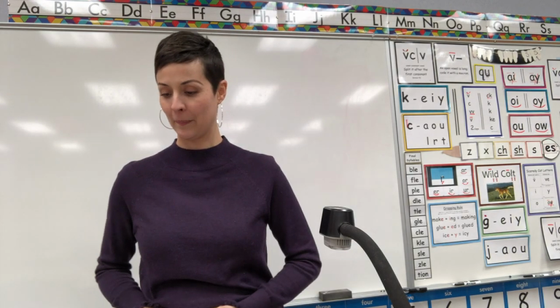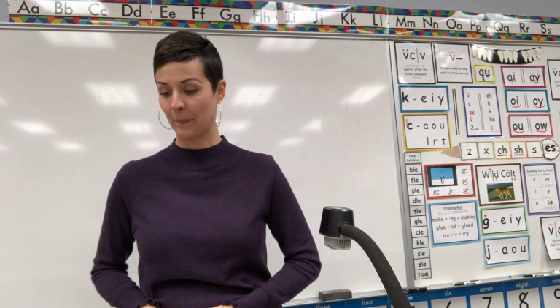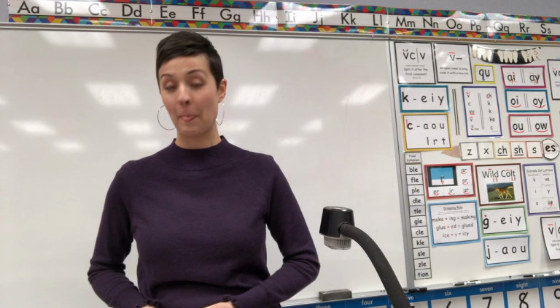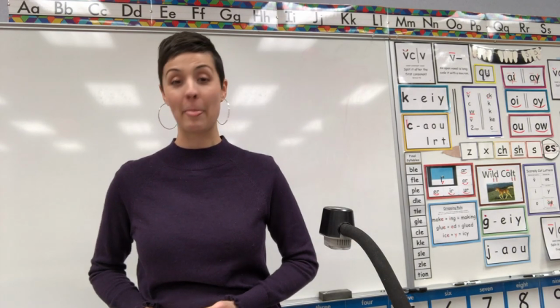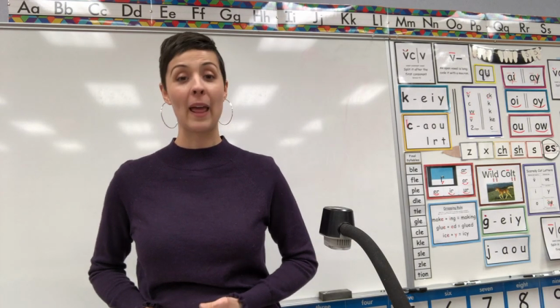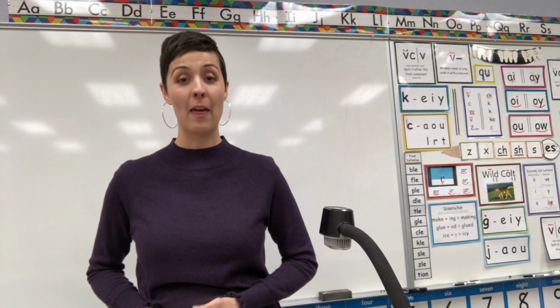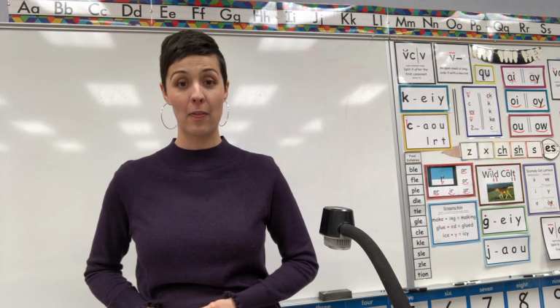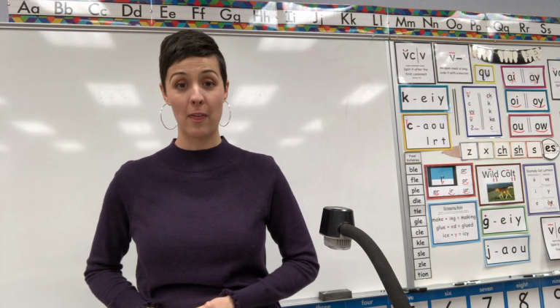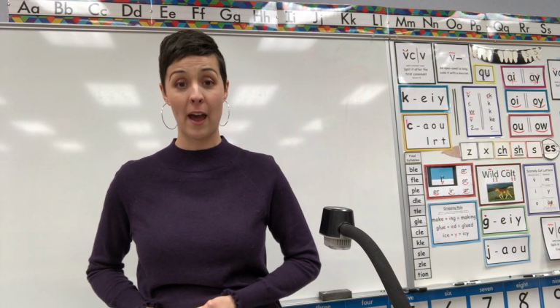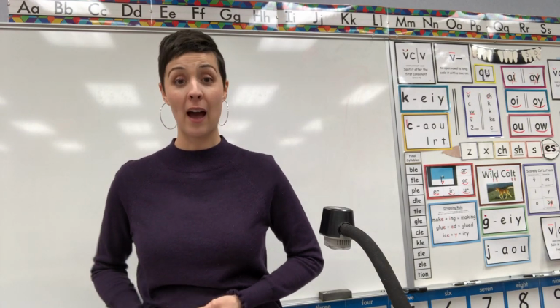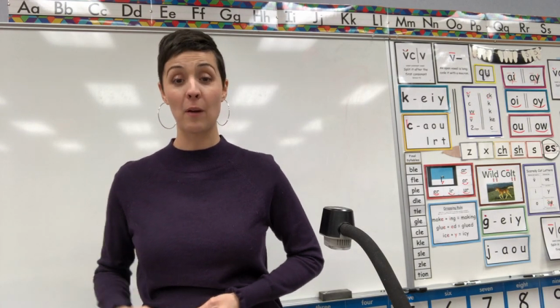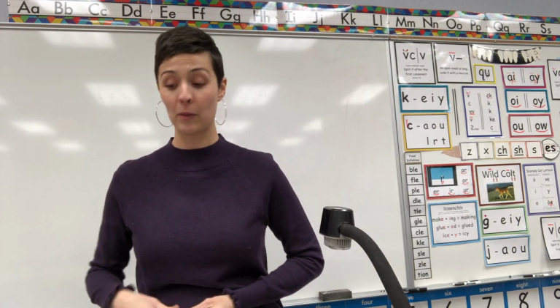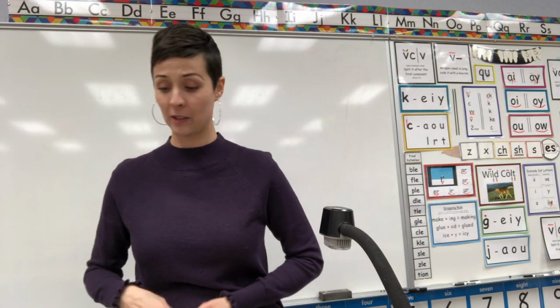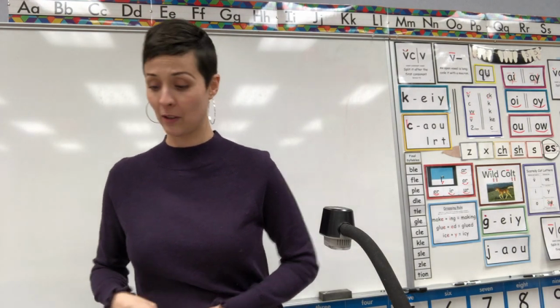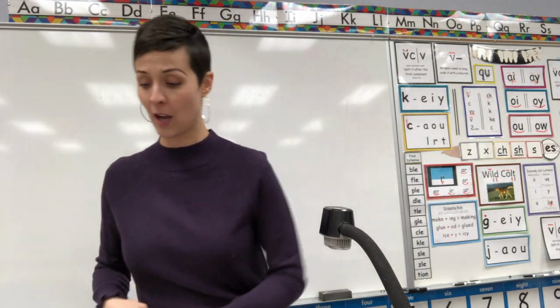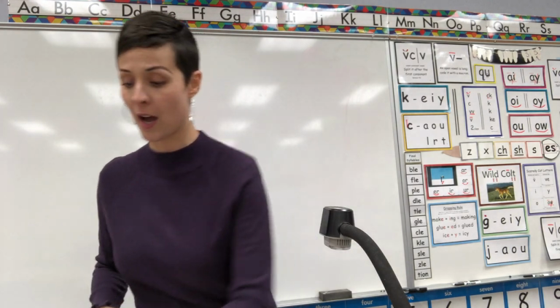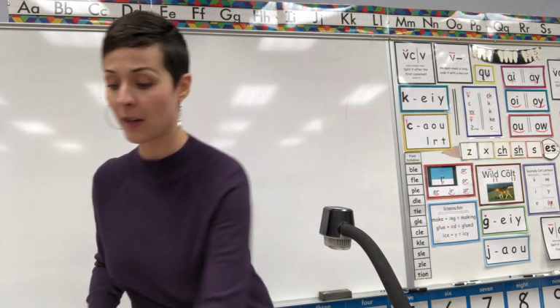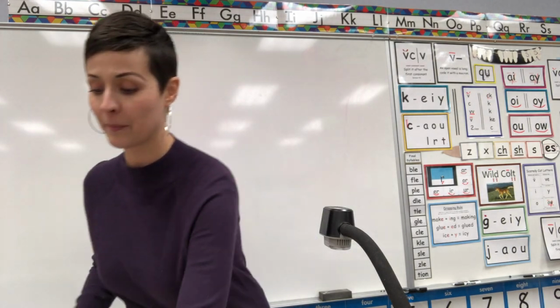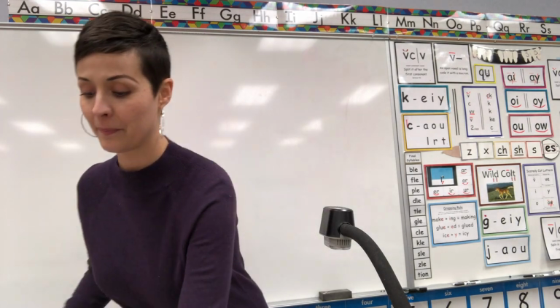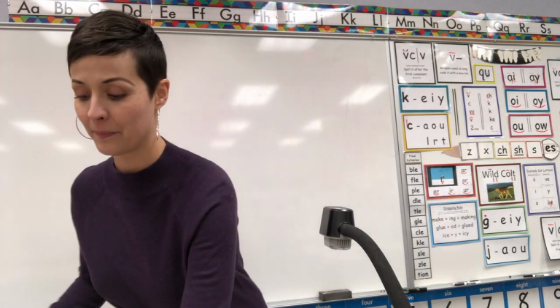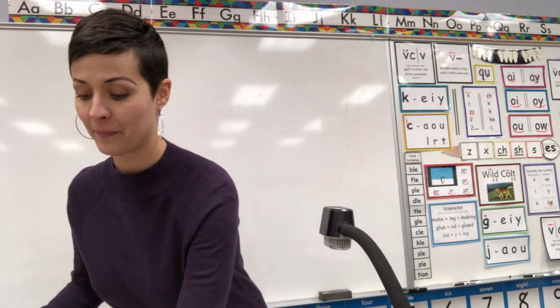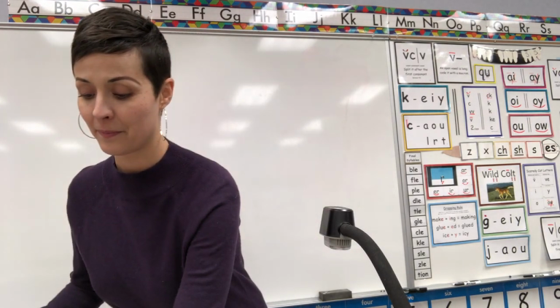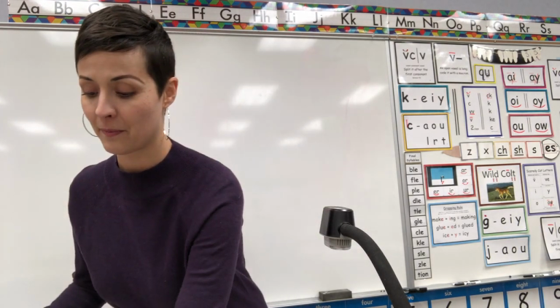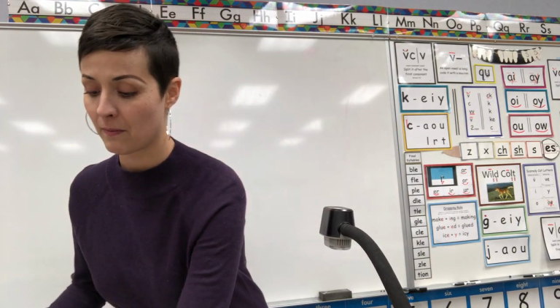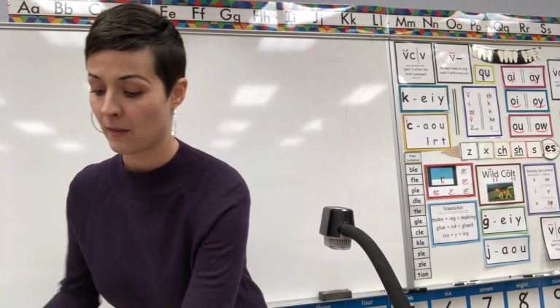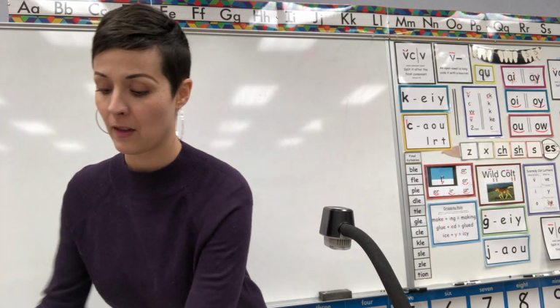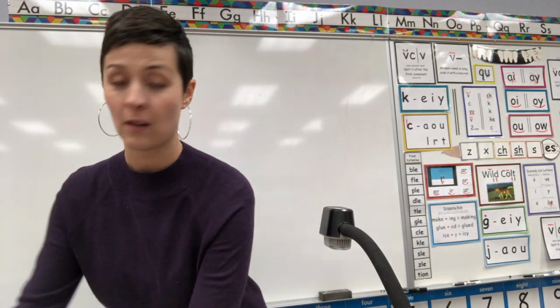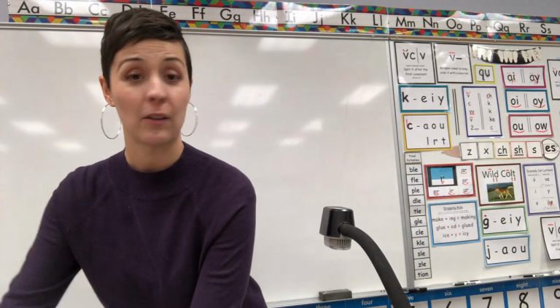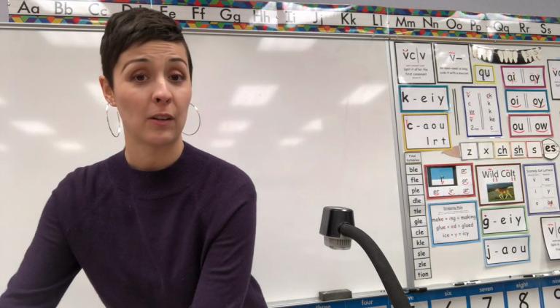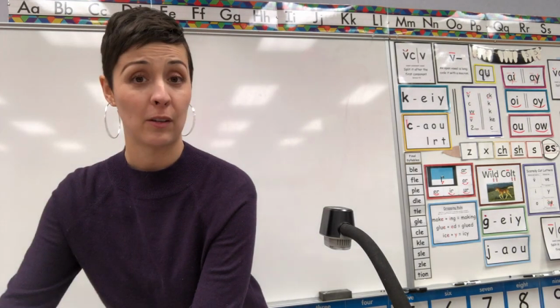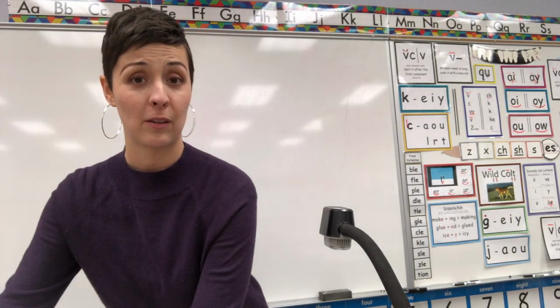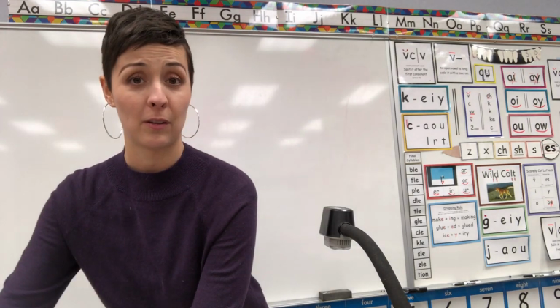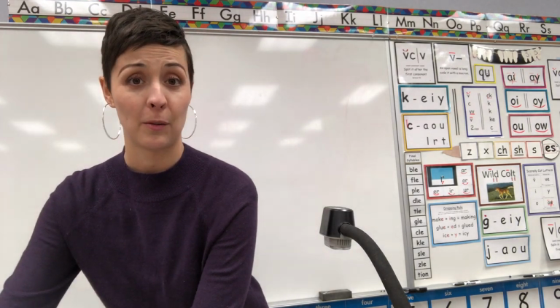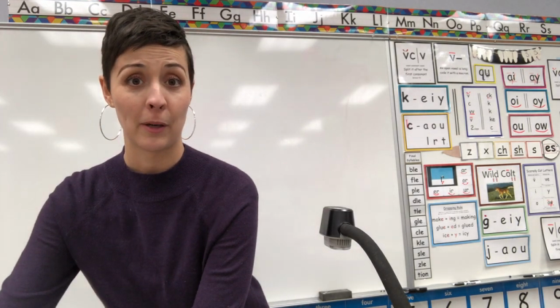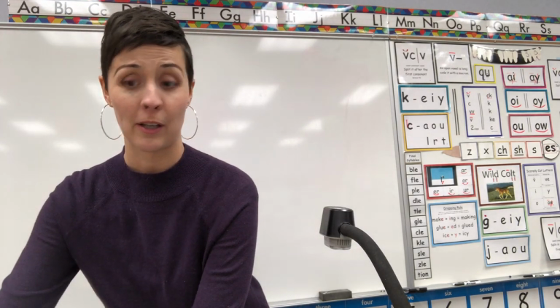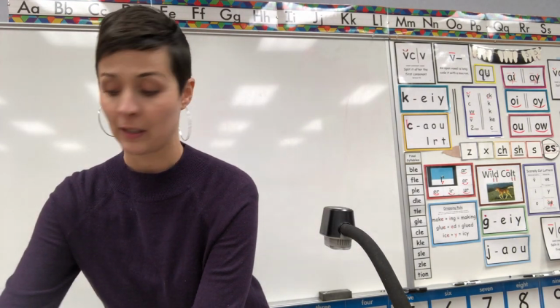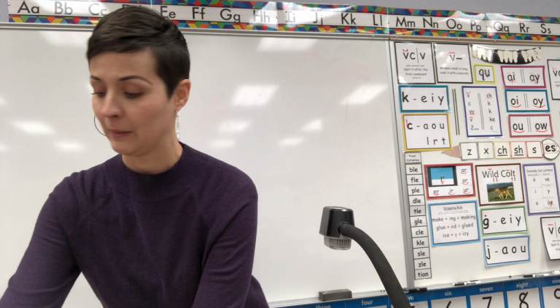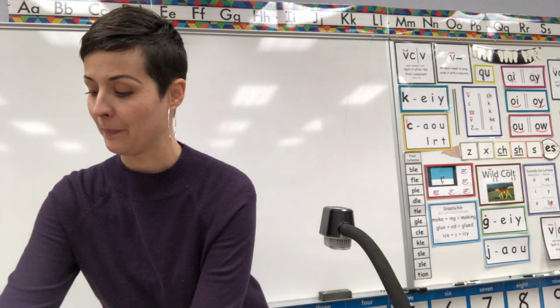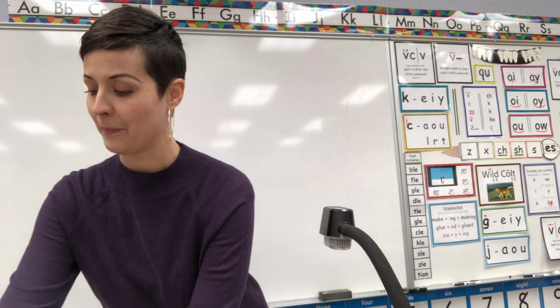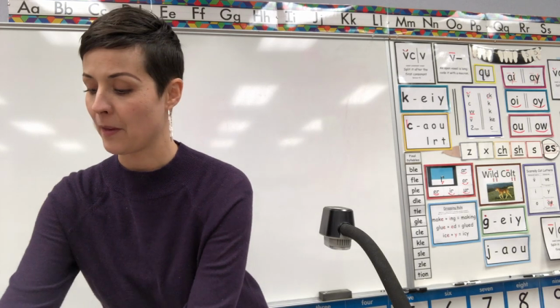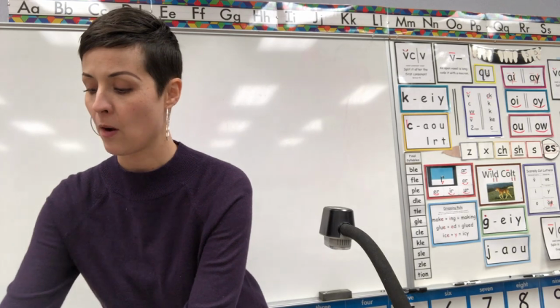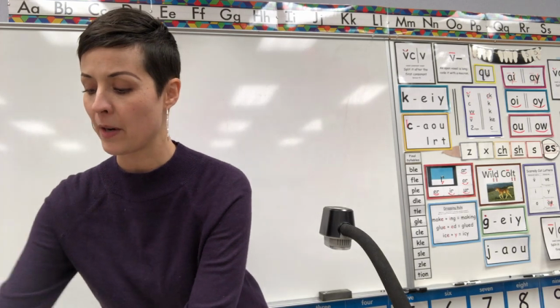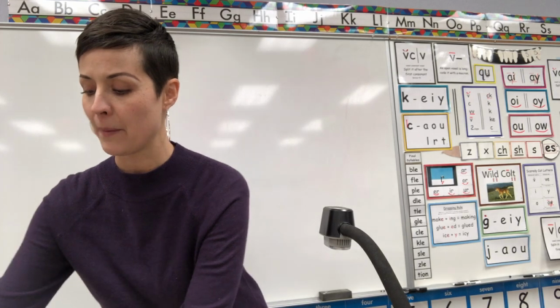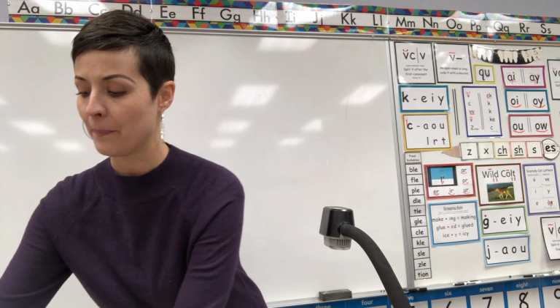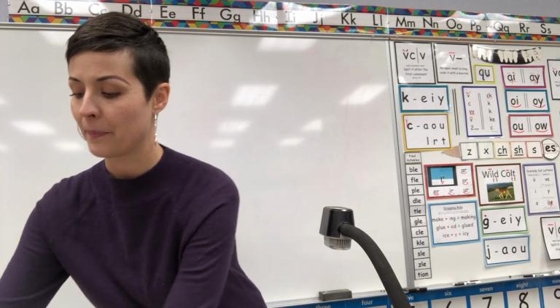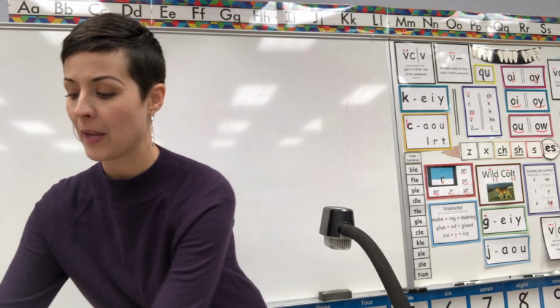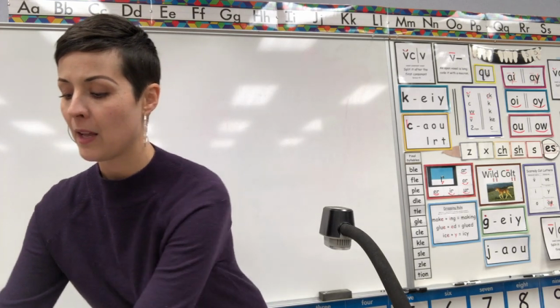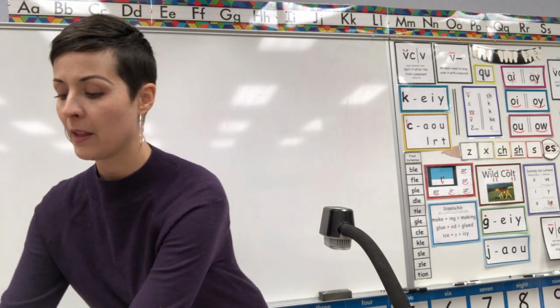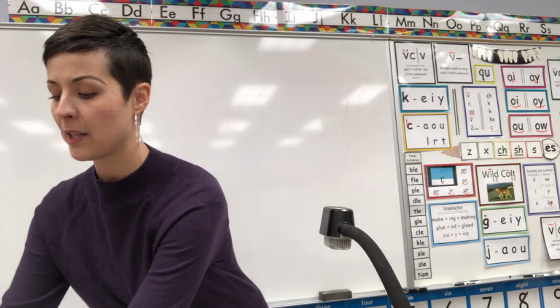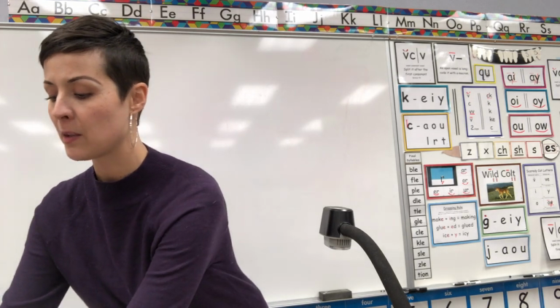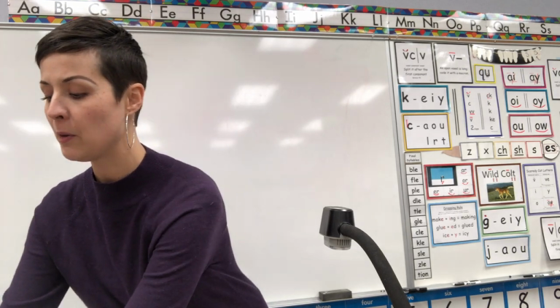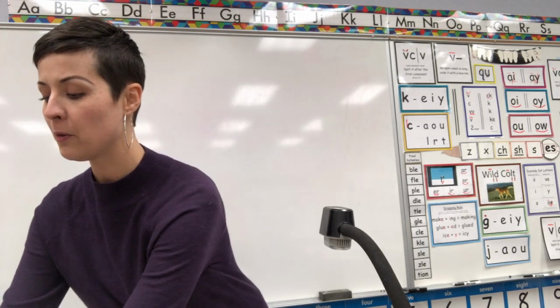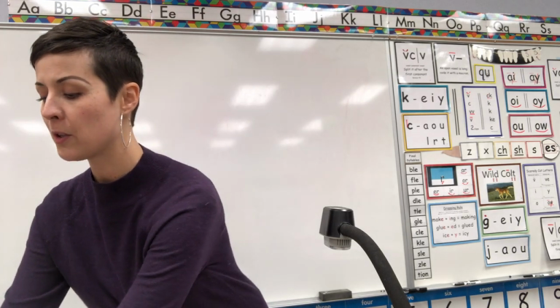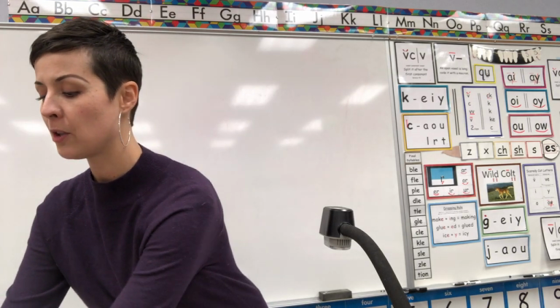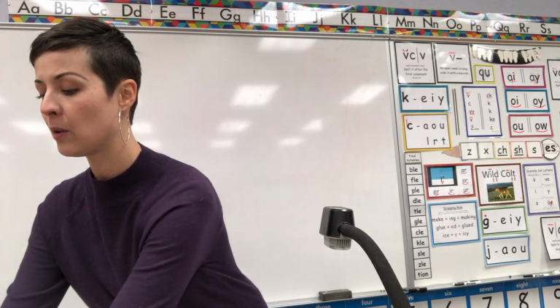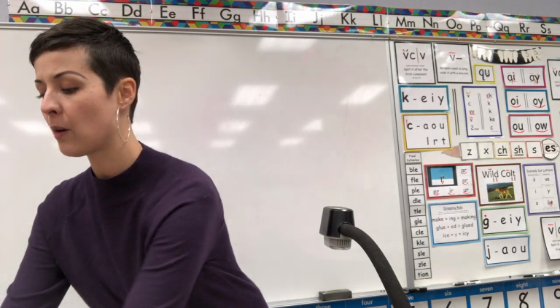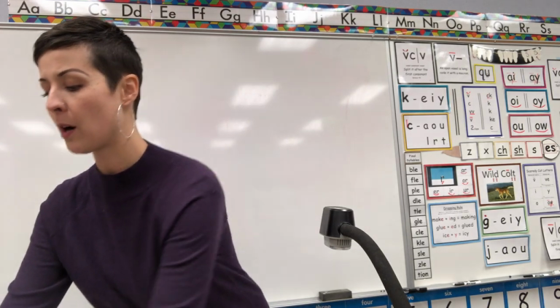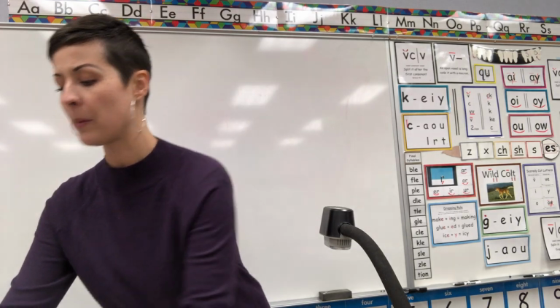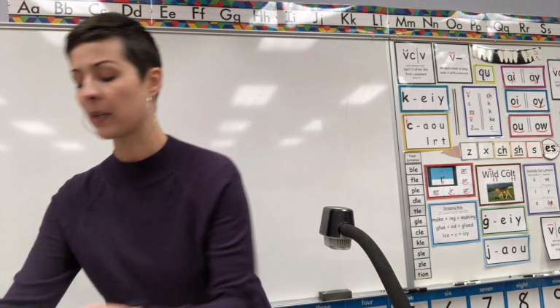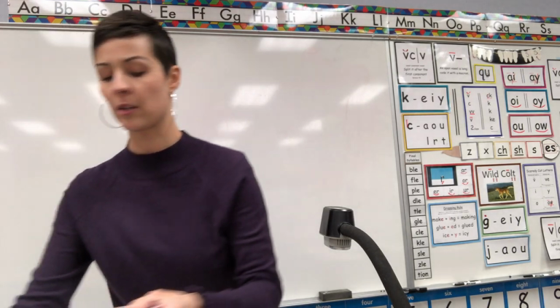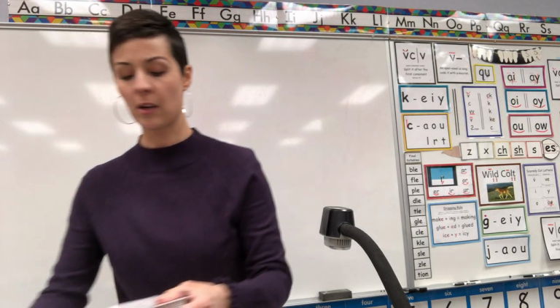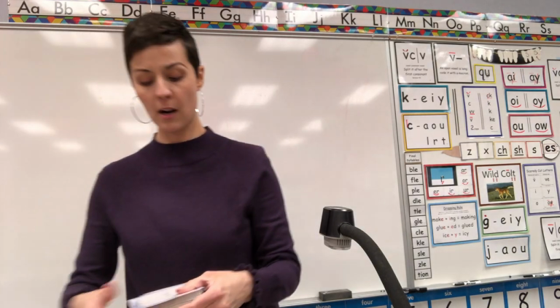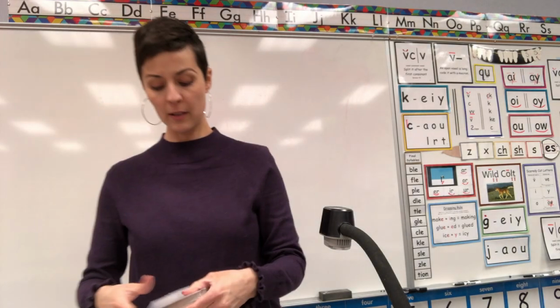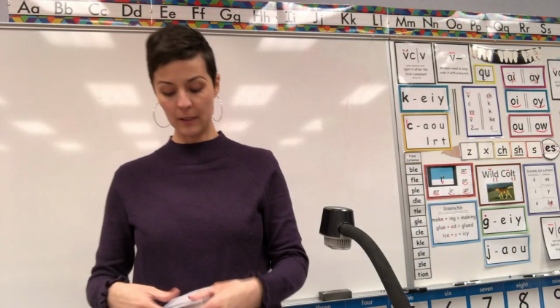Woo! That was a lot. Good work. Okay, let's move to our picture cards.